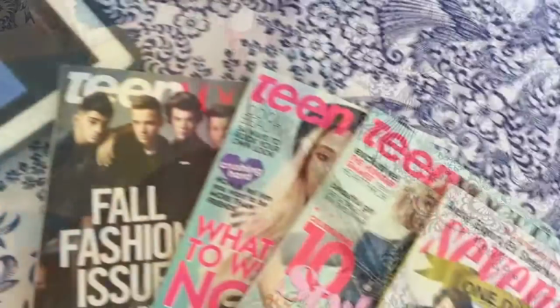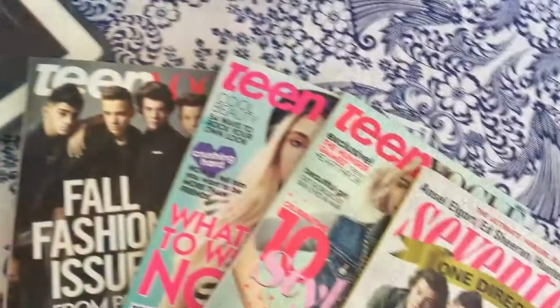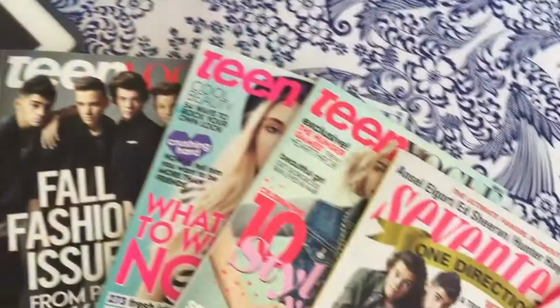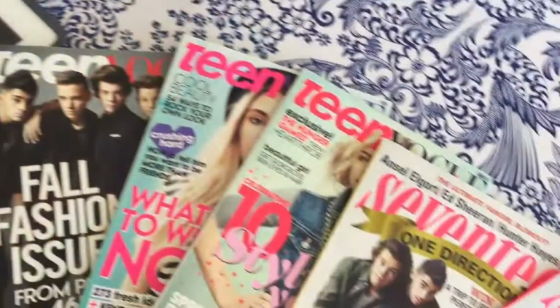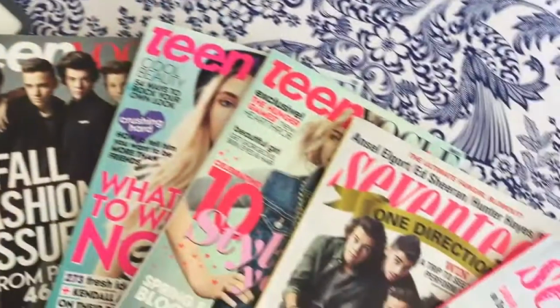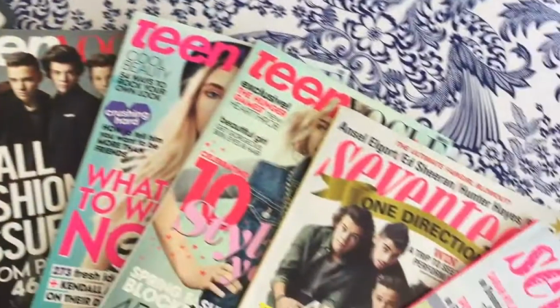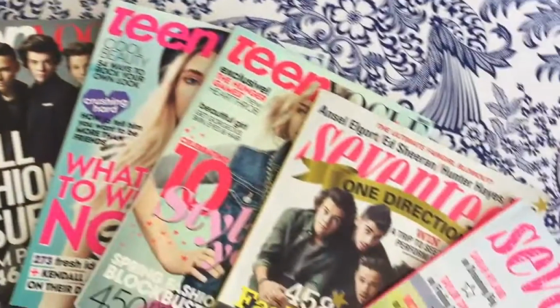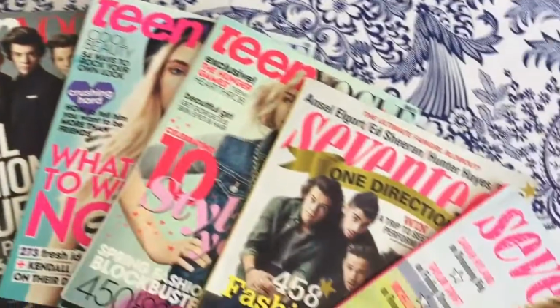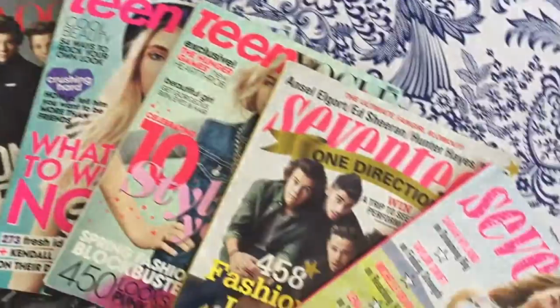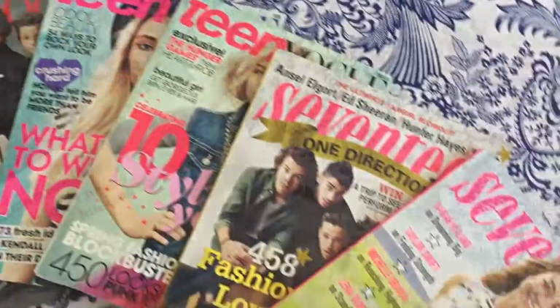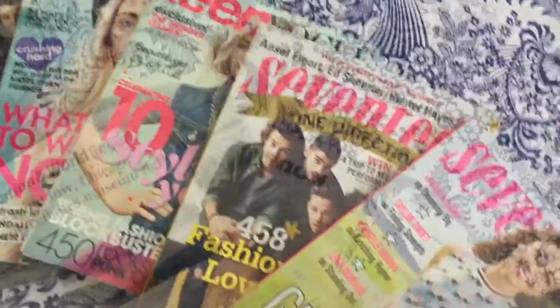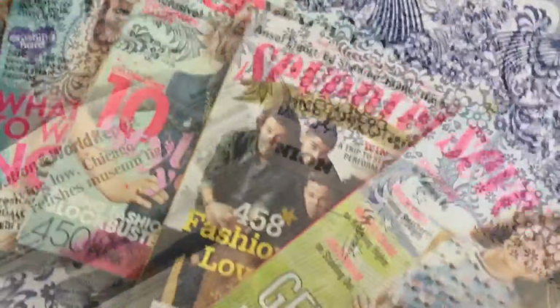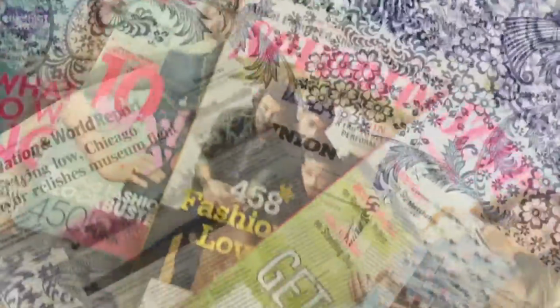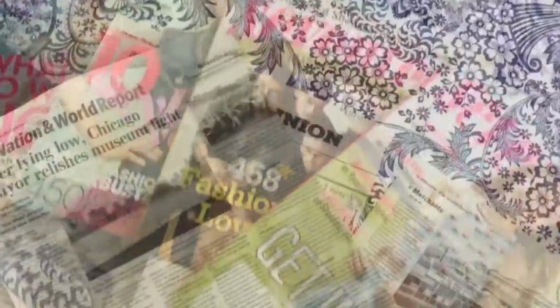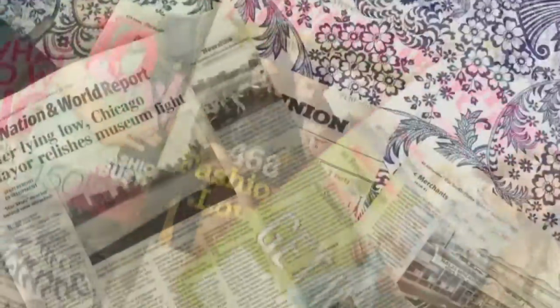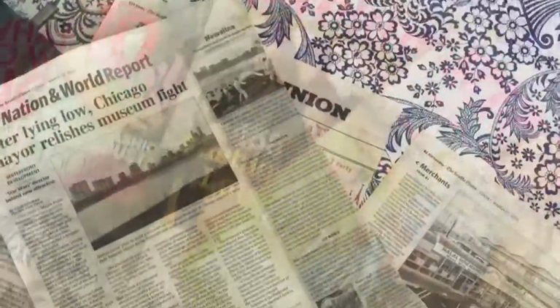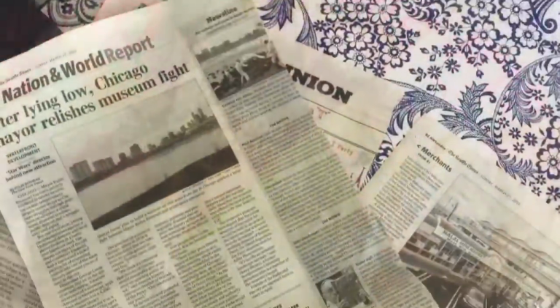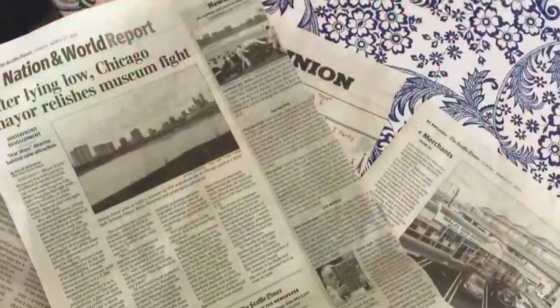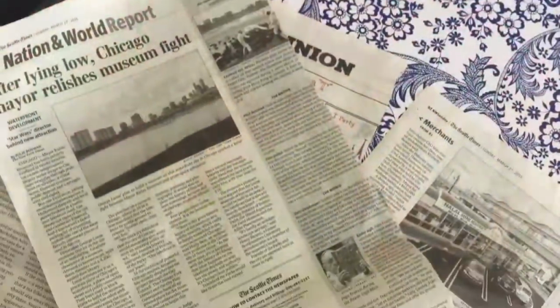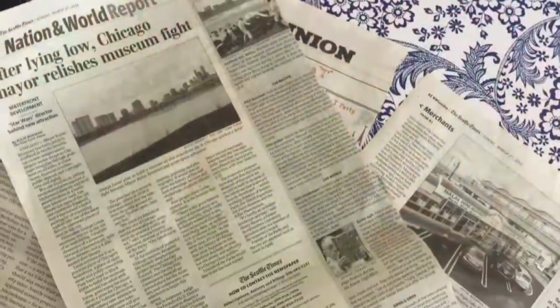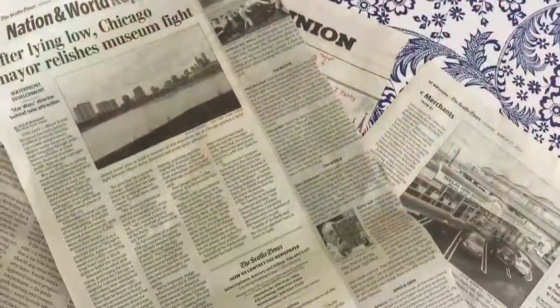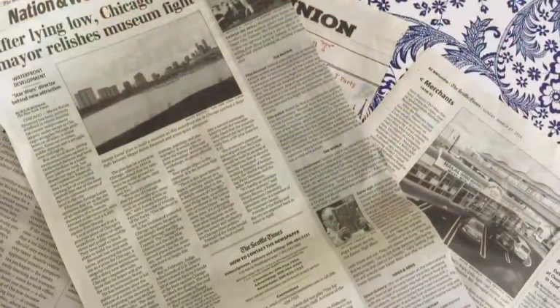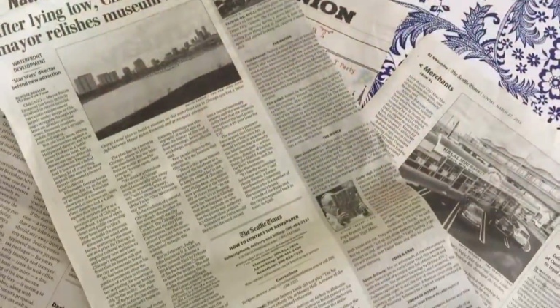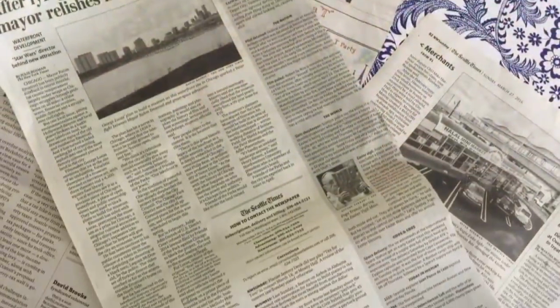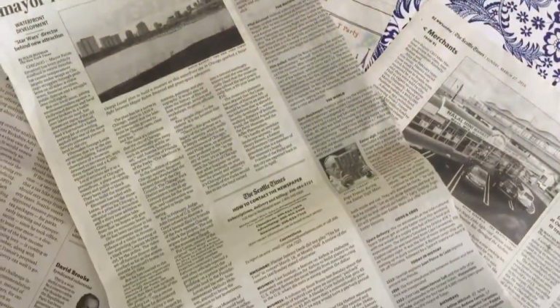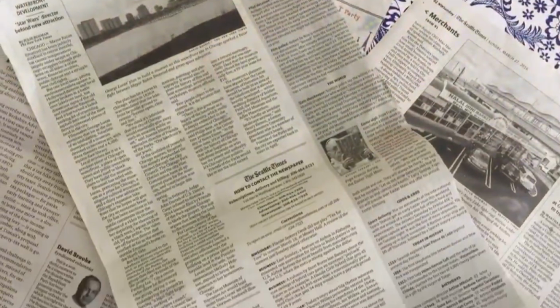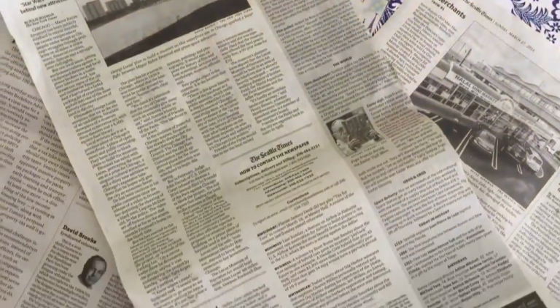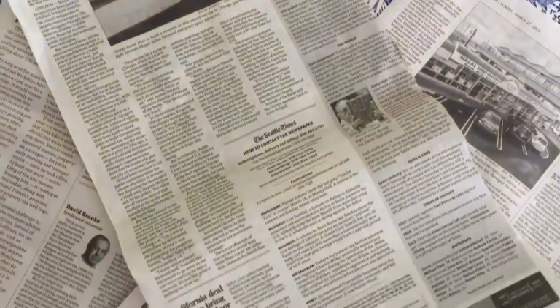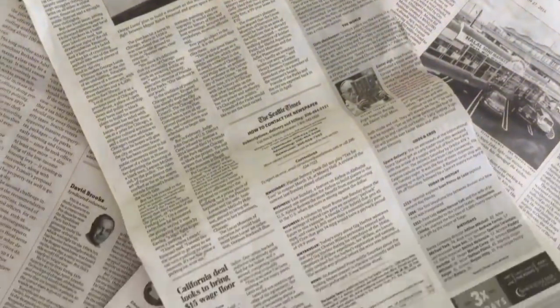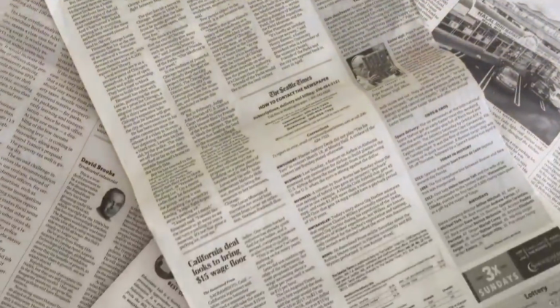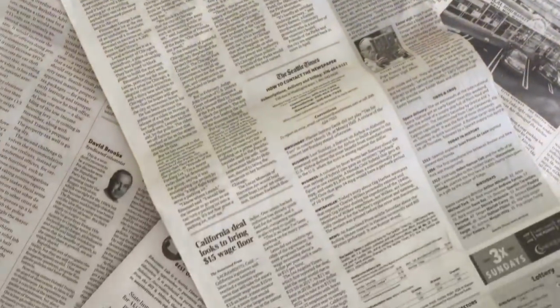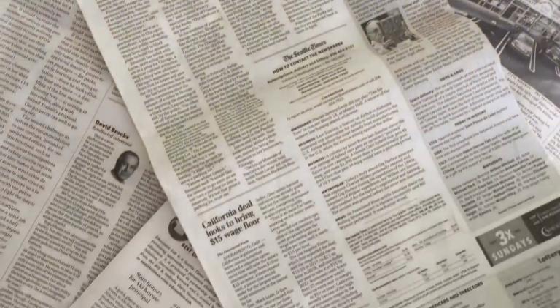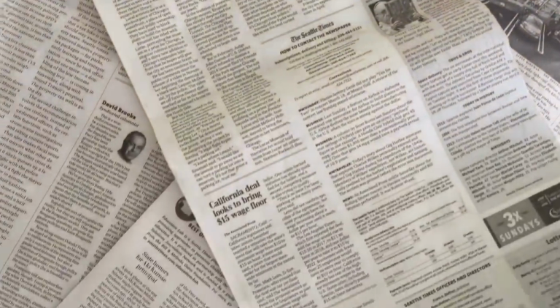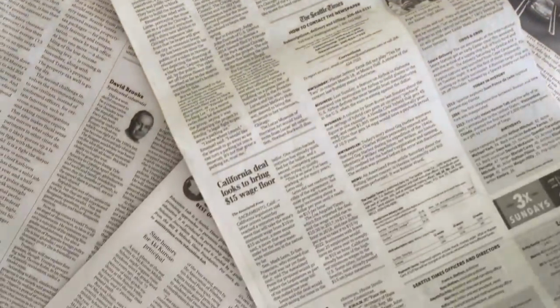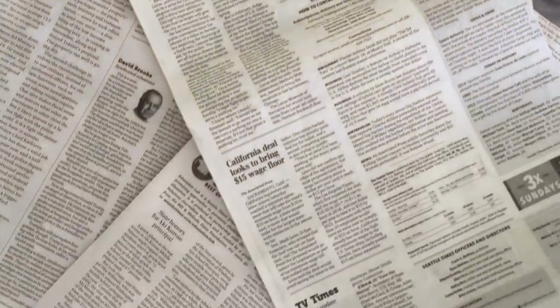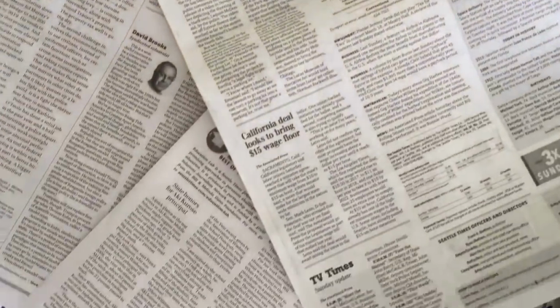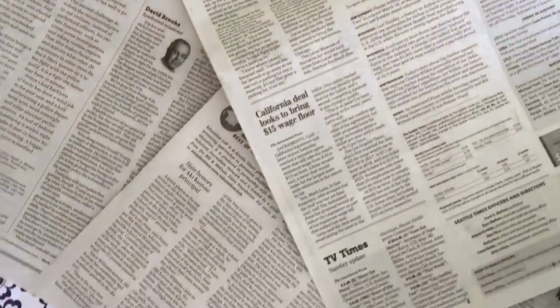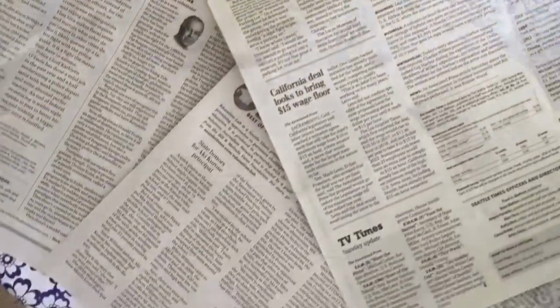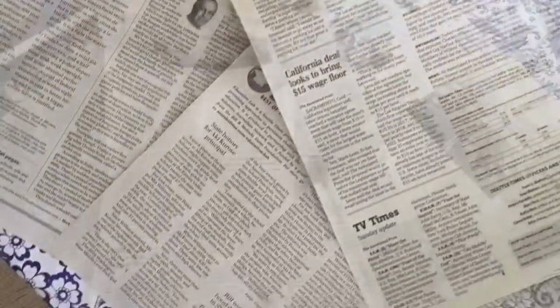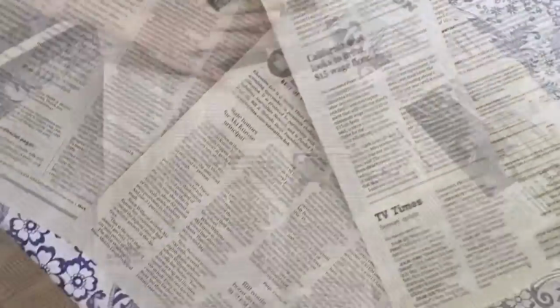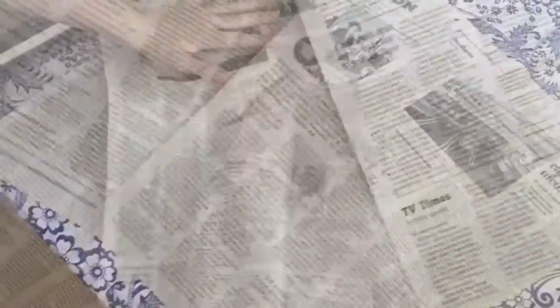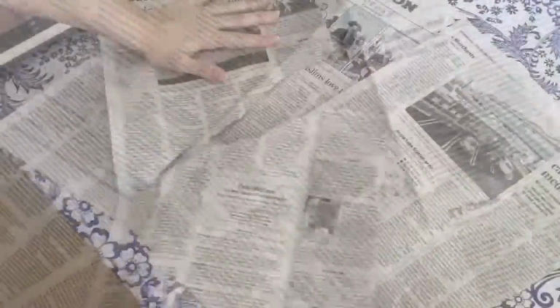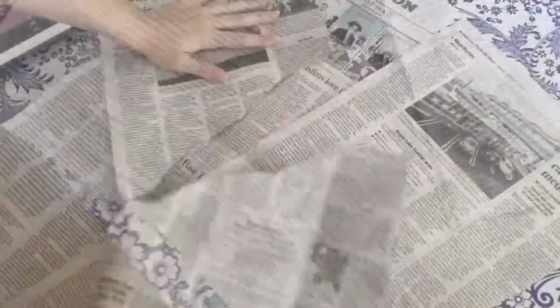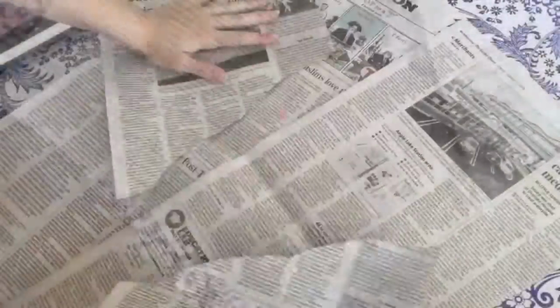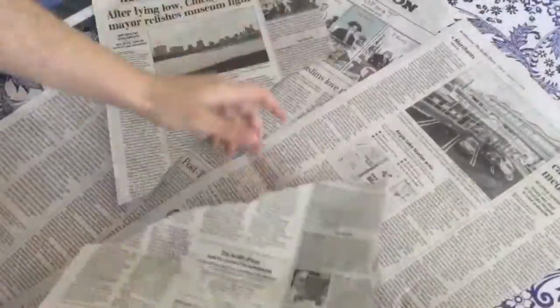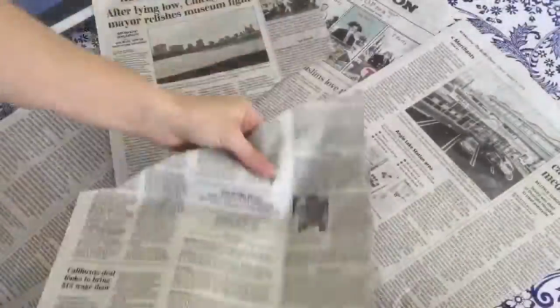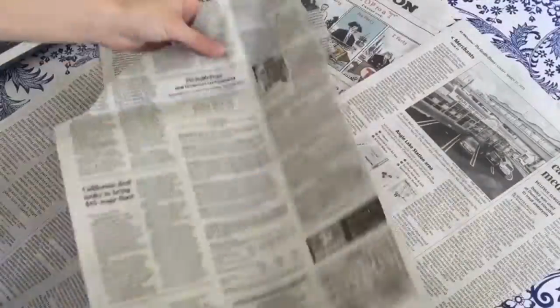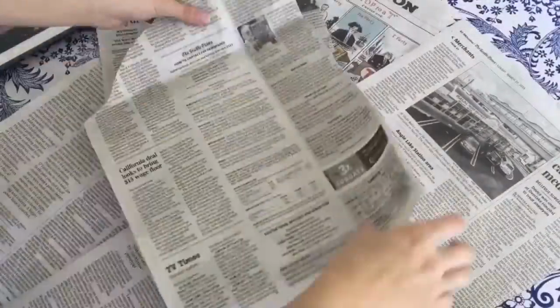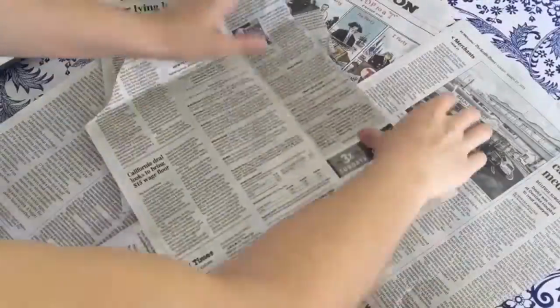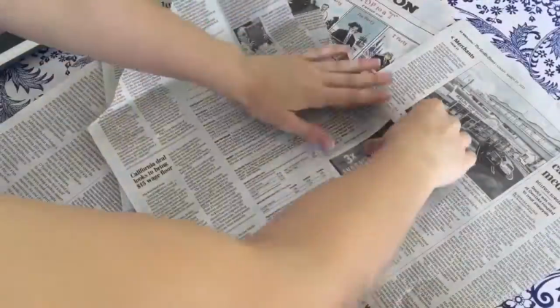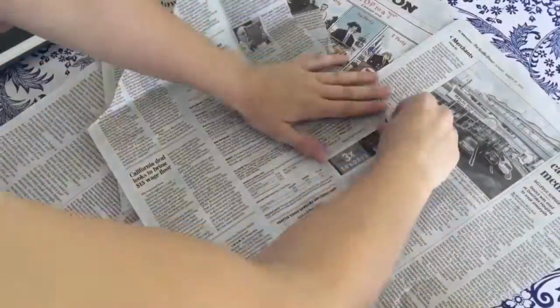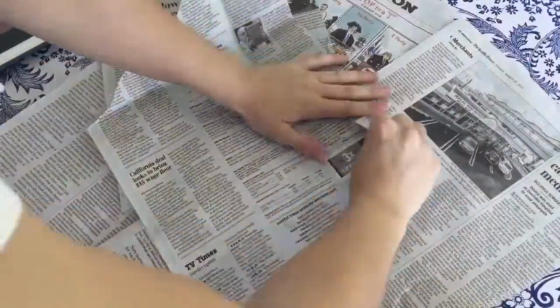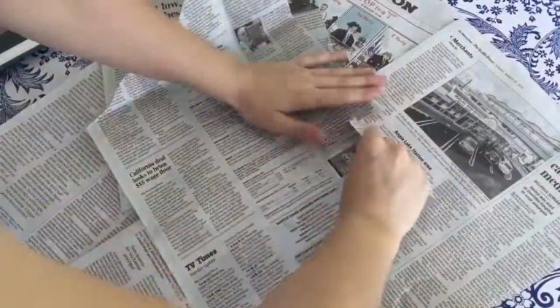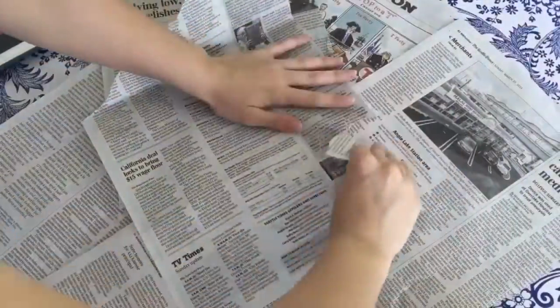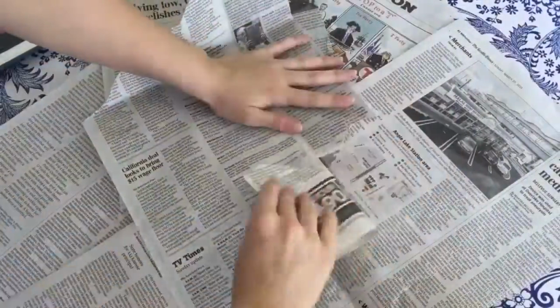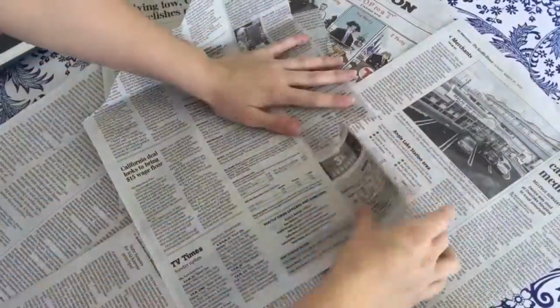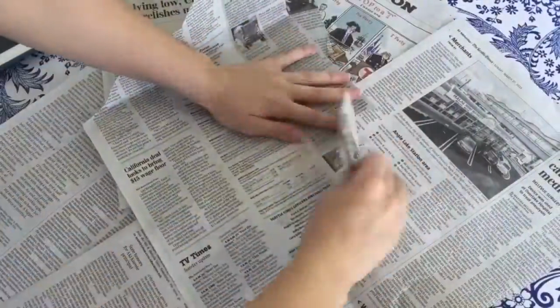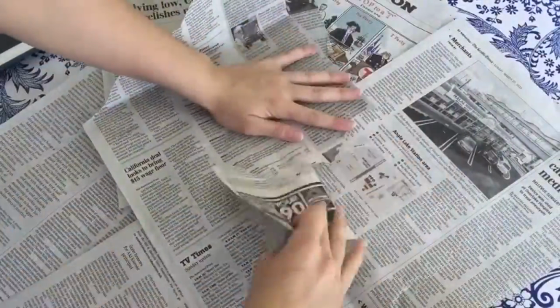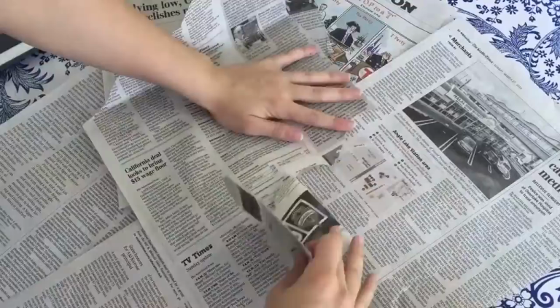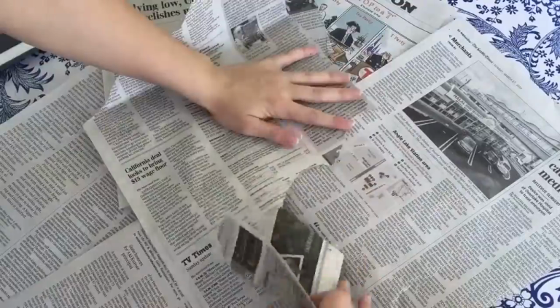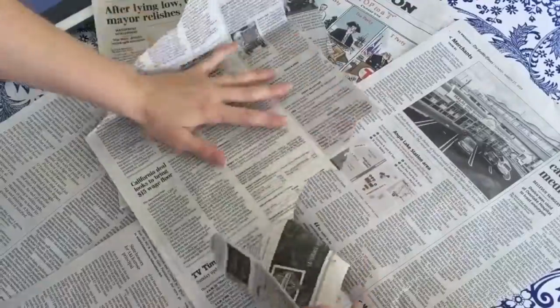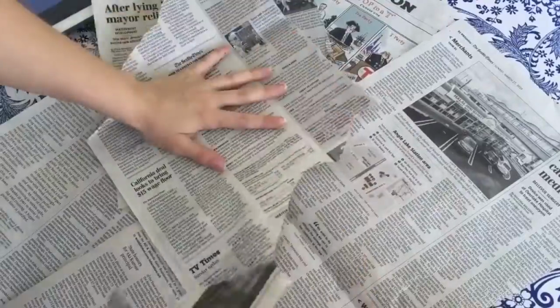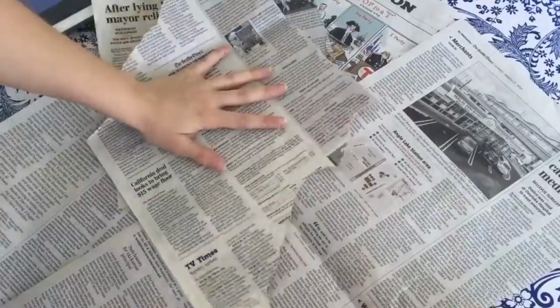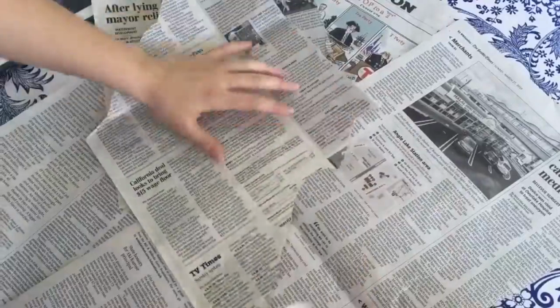Hey guys, so shout out to my friend Debra for giving me this idea for the DIY. So you'll need some magazines and newspapers.